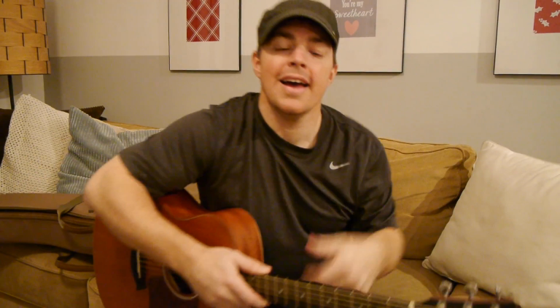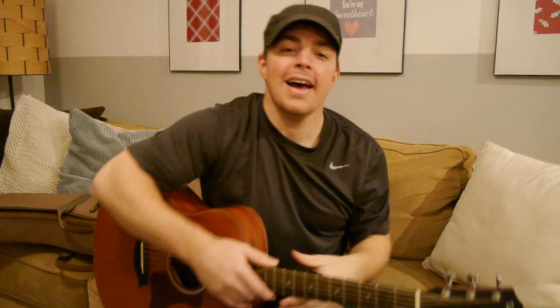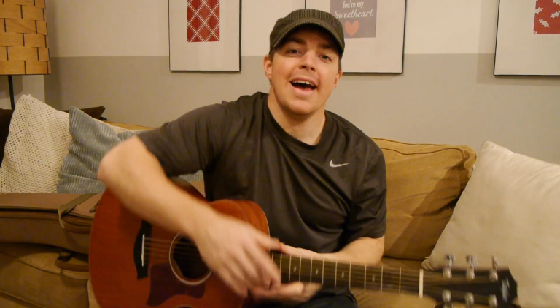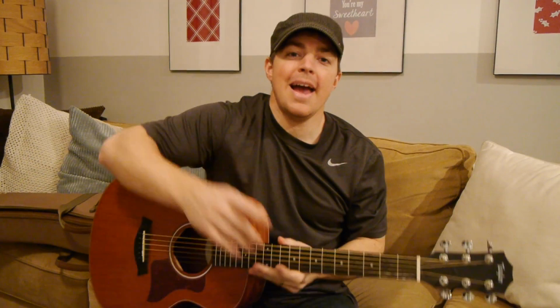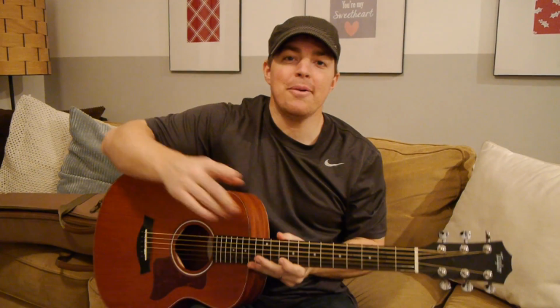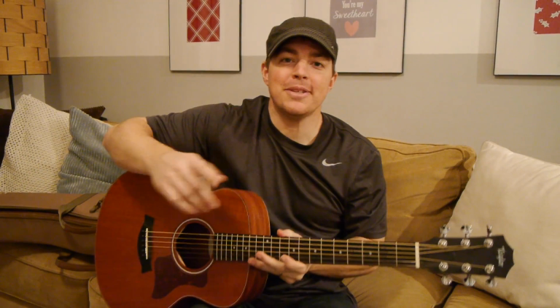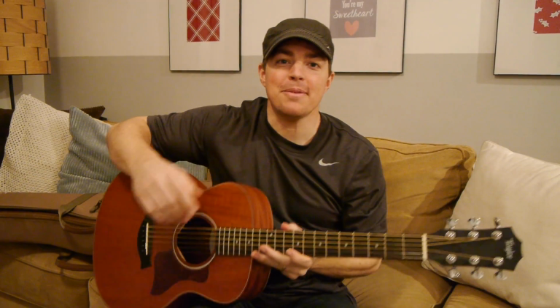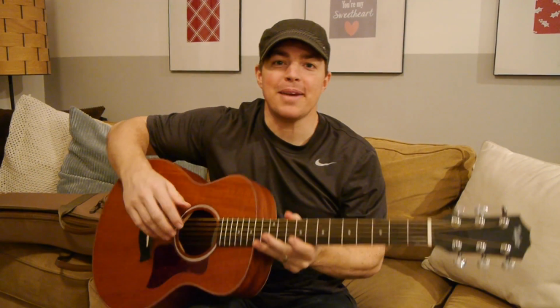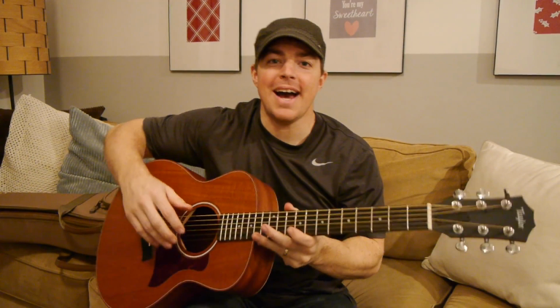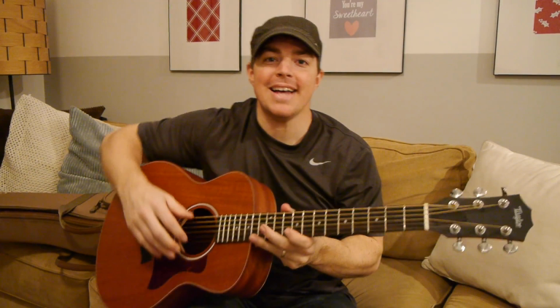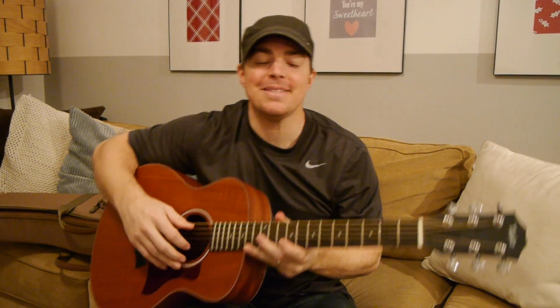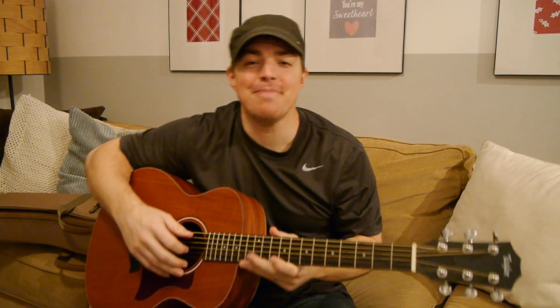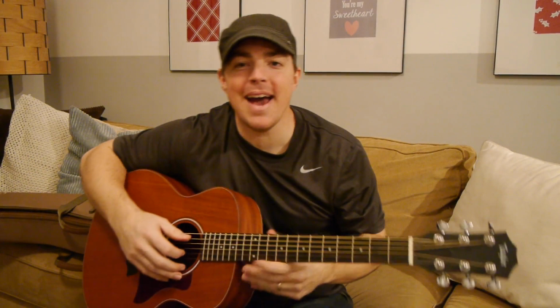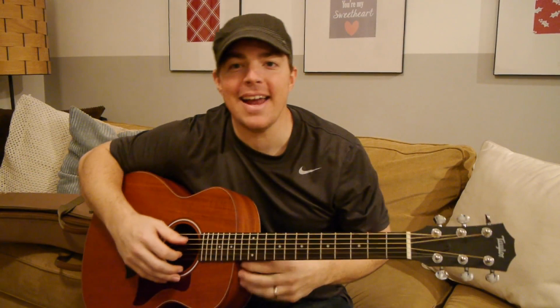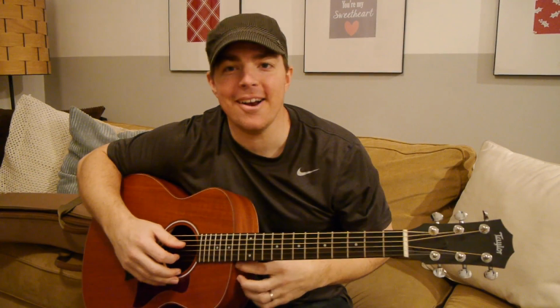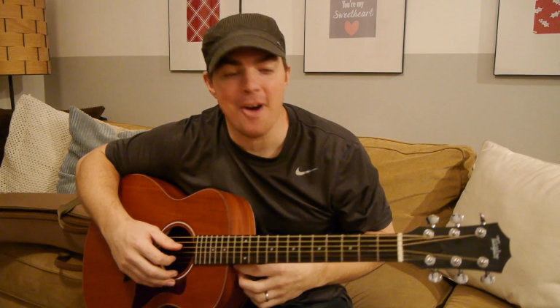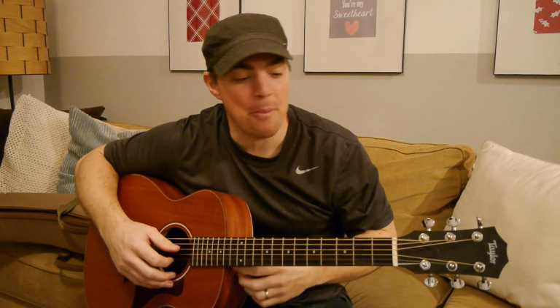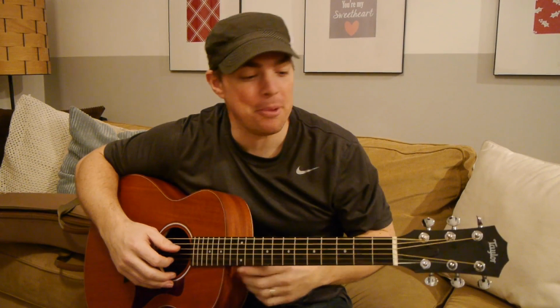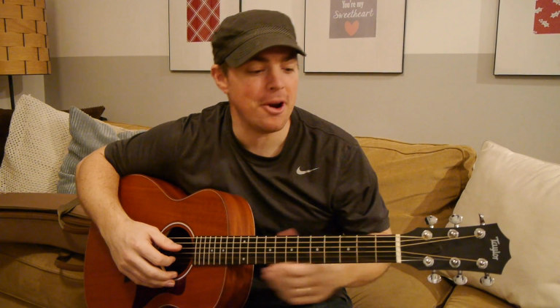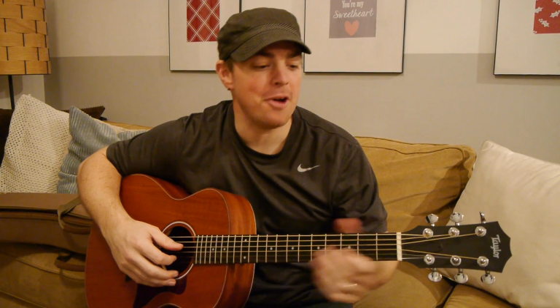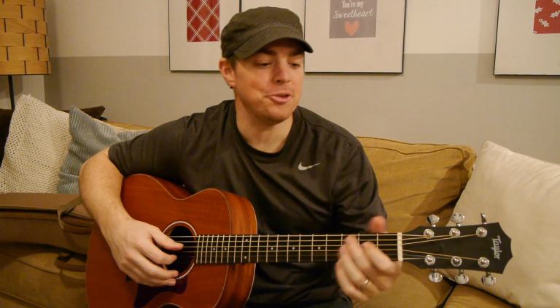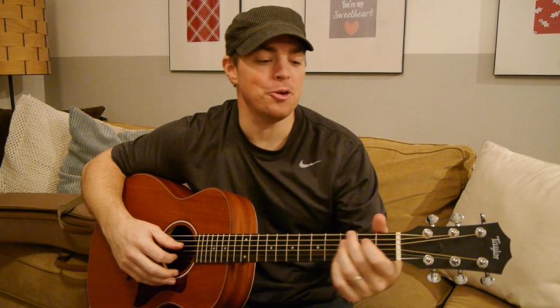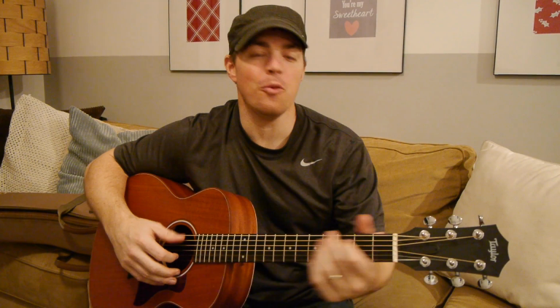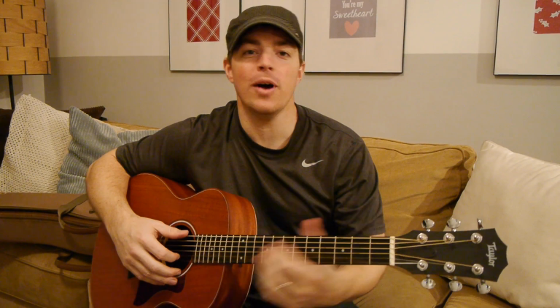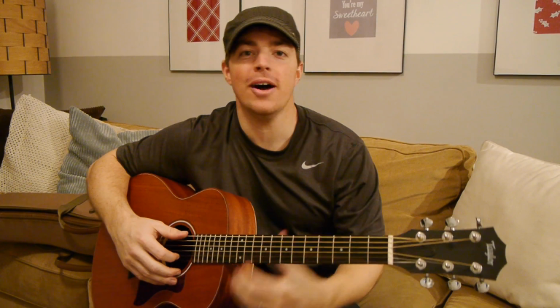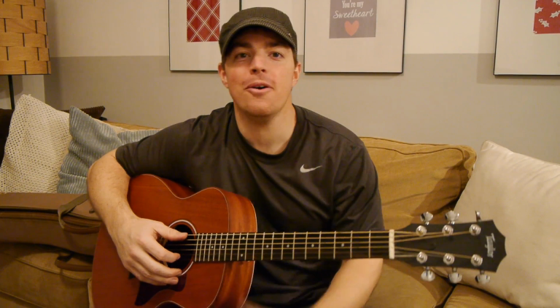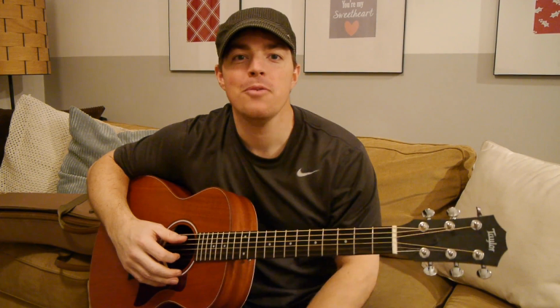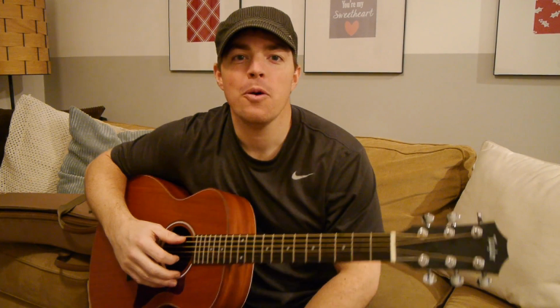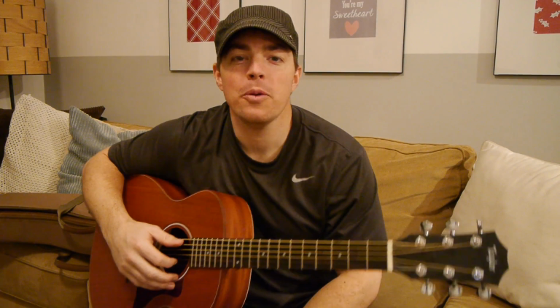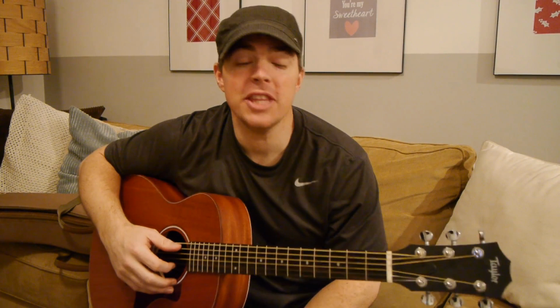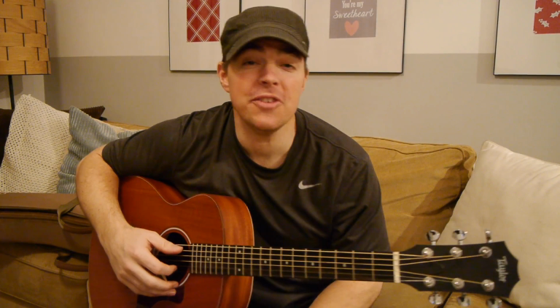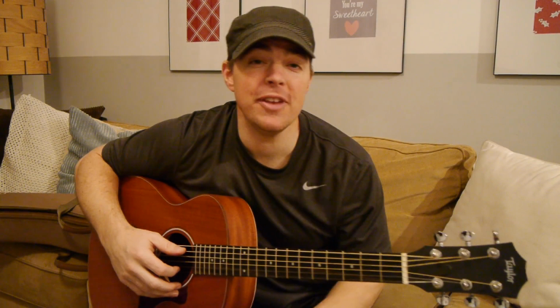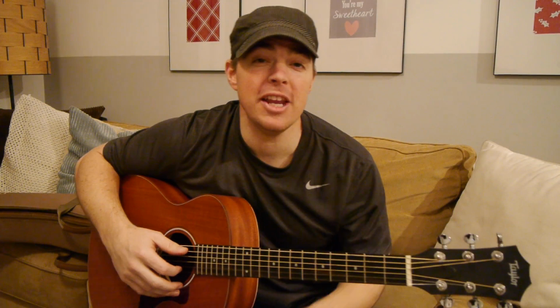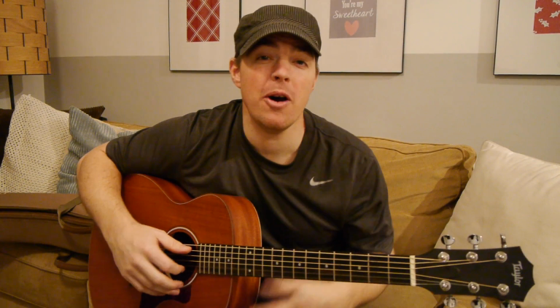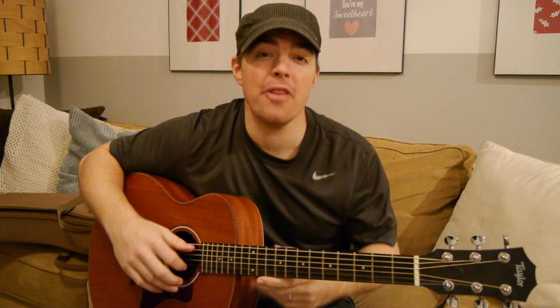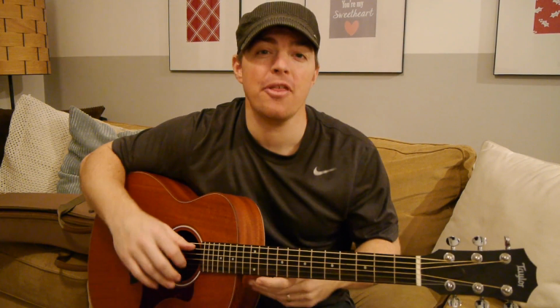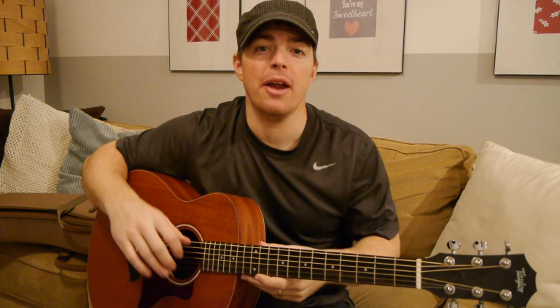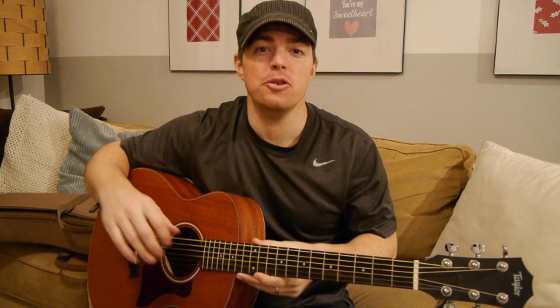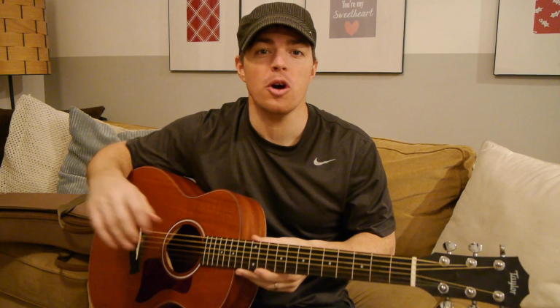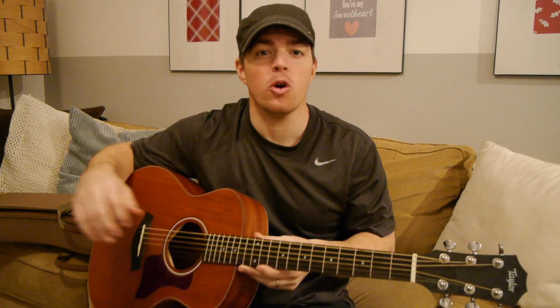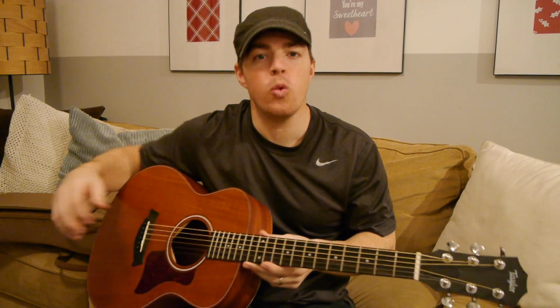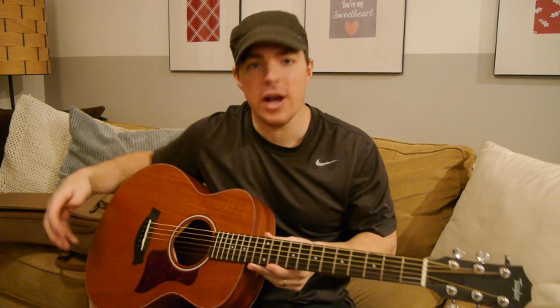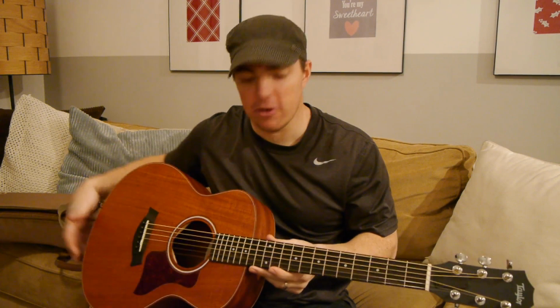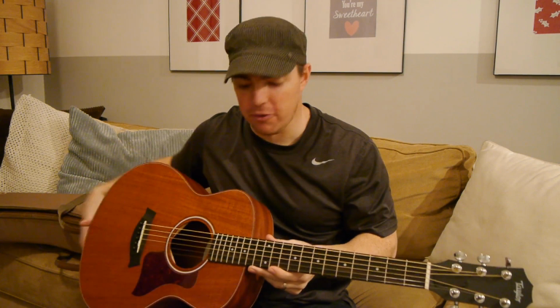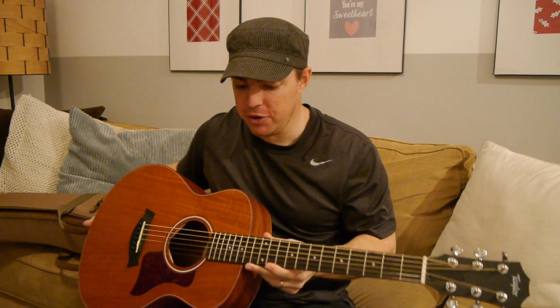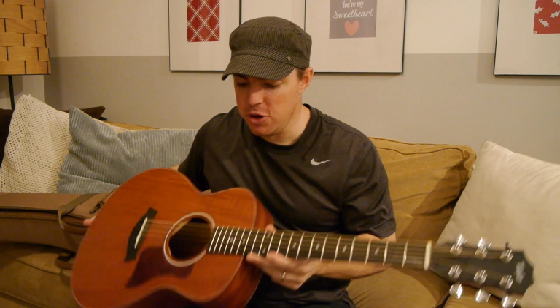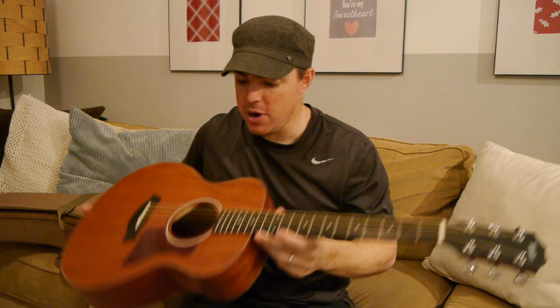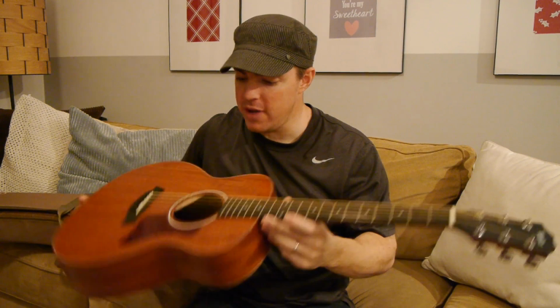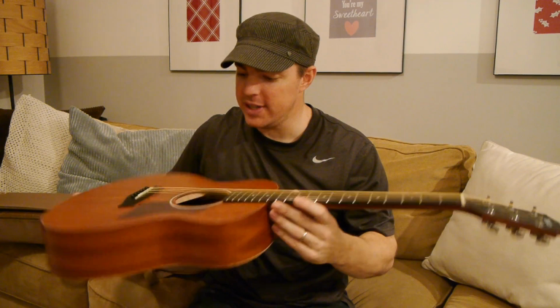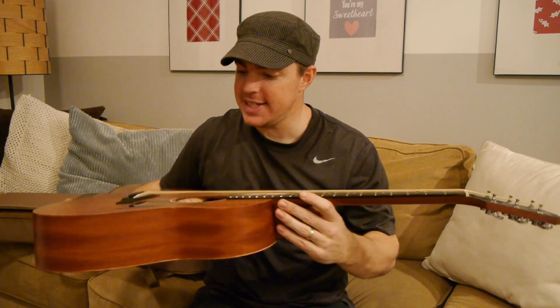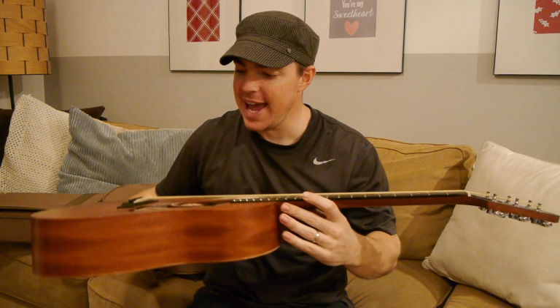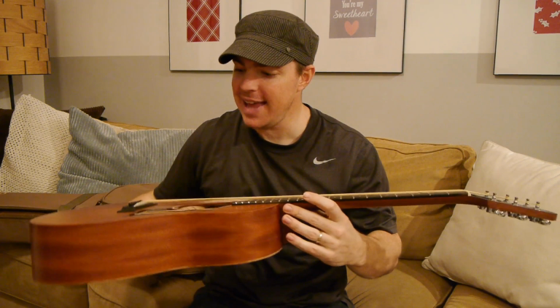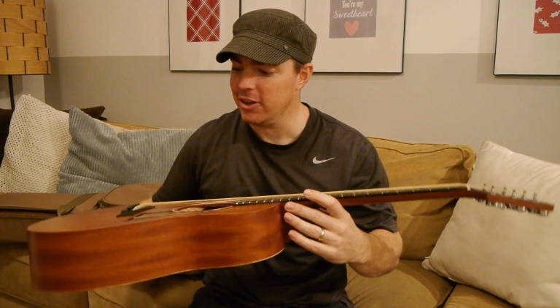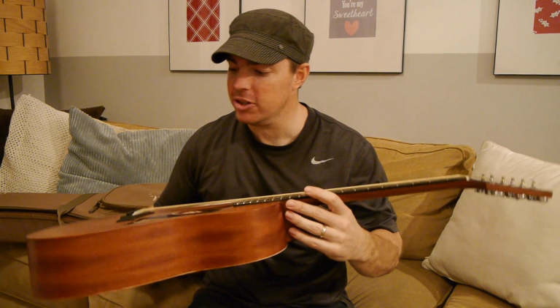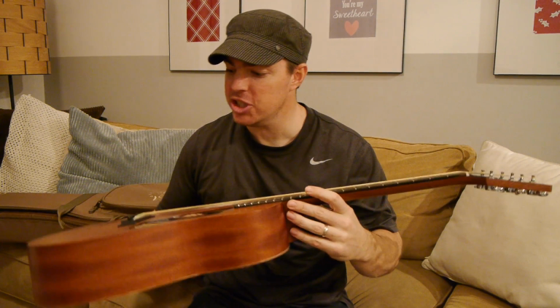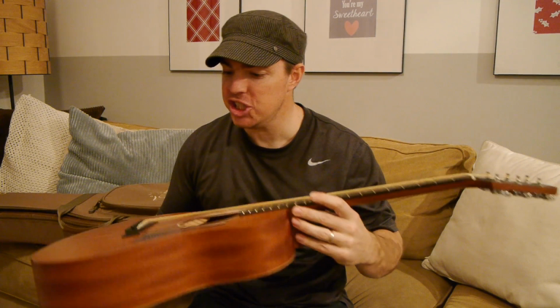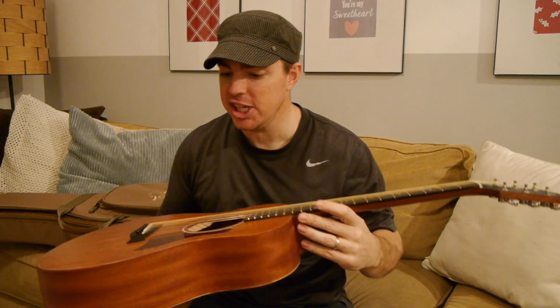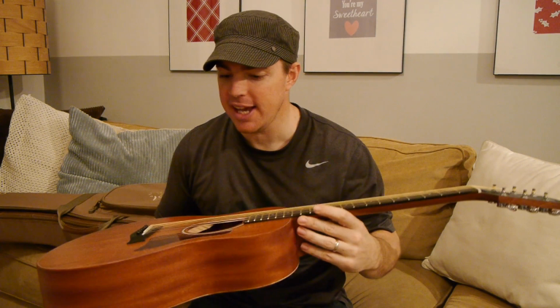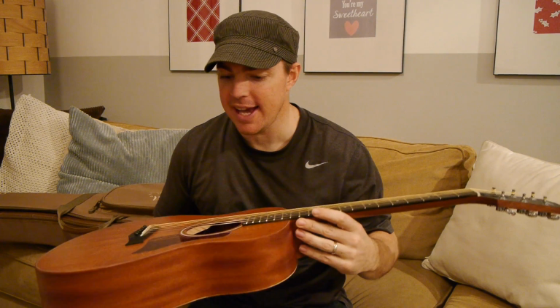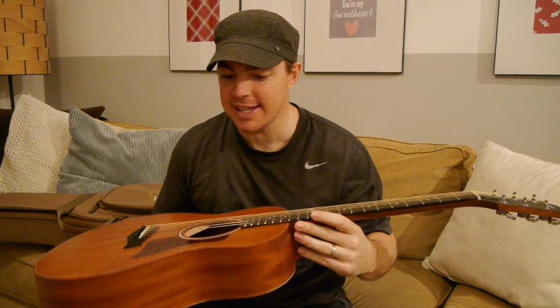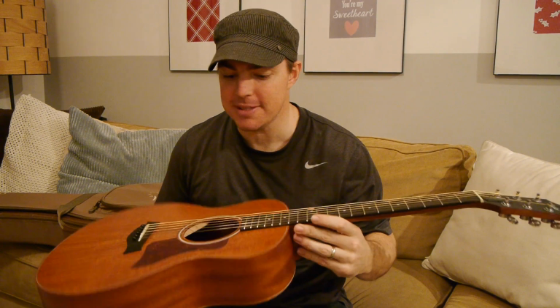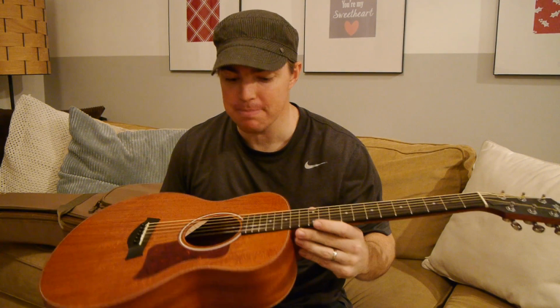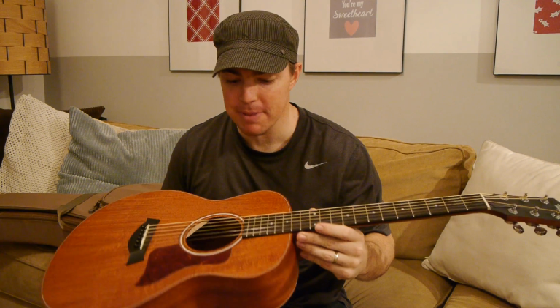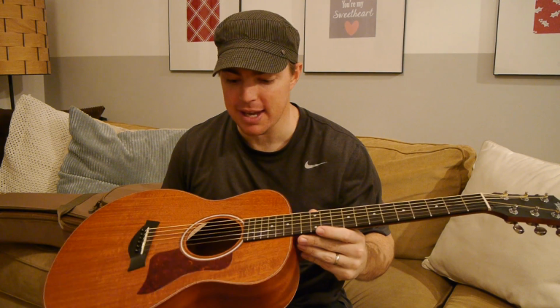Hey, what's up guys? It's Matt here. Hope you're all doing well. With this video I thought I'd do a quick review of the Taylor GS Mini.